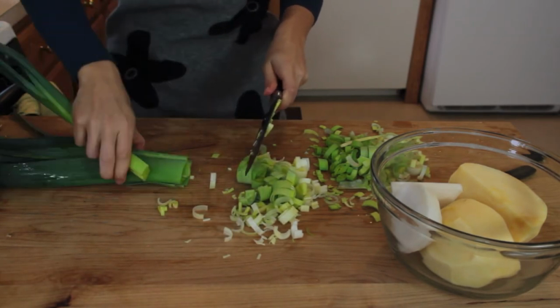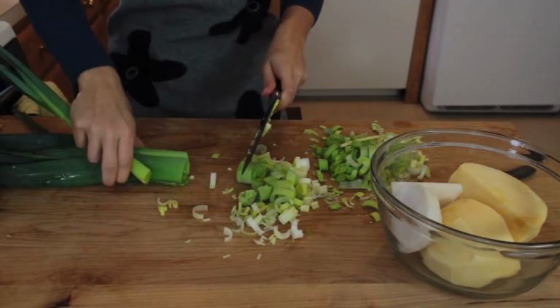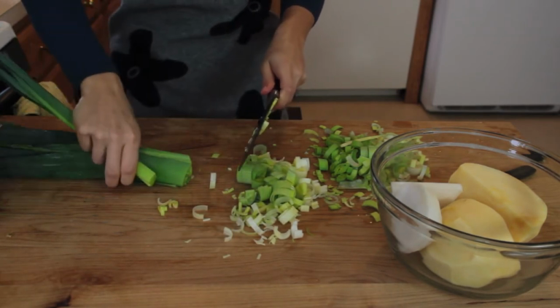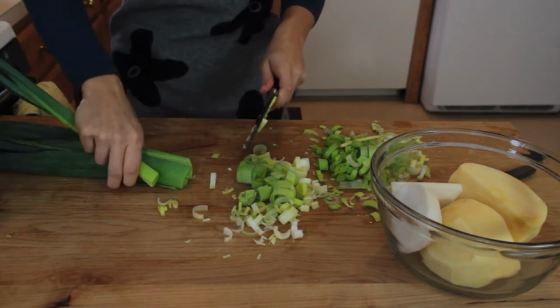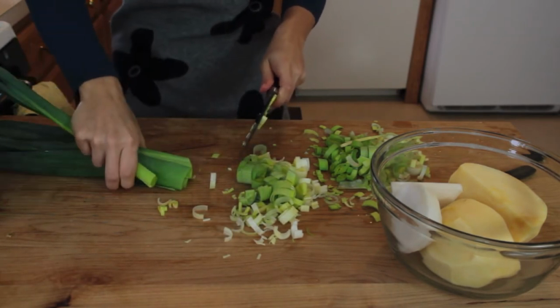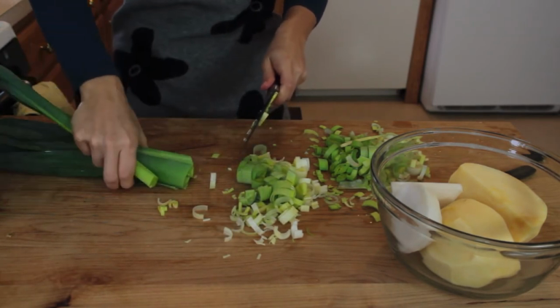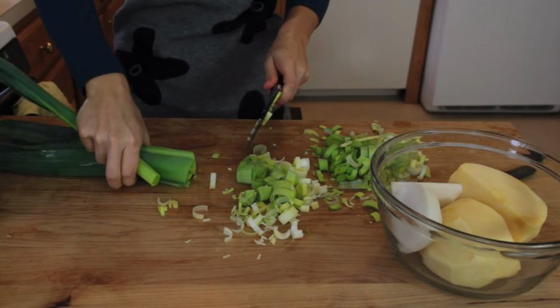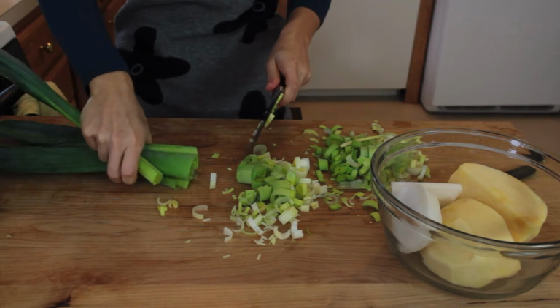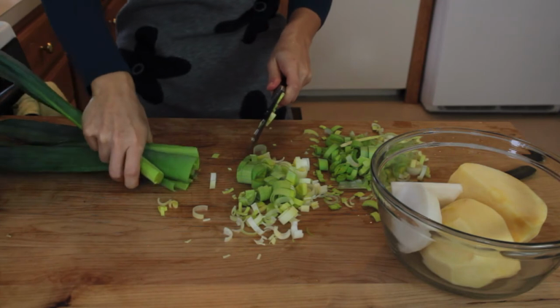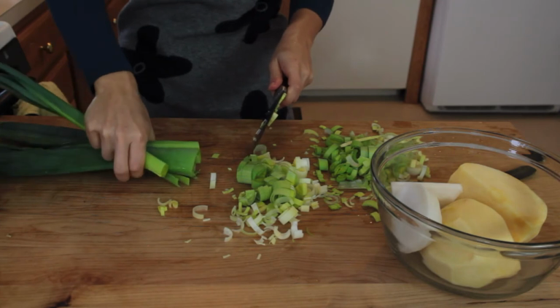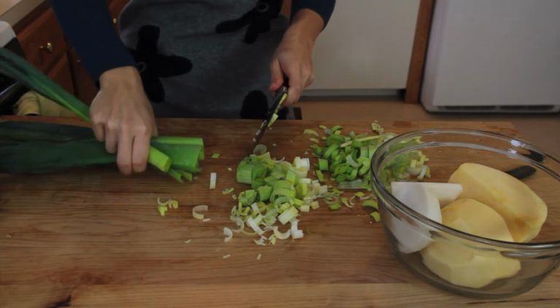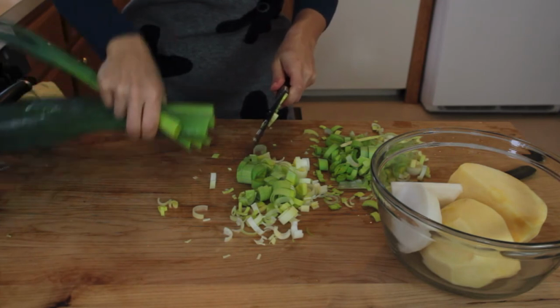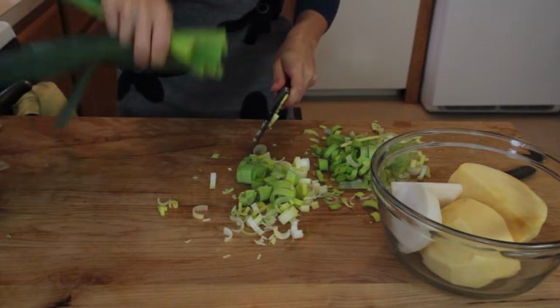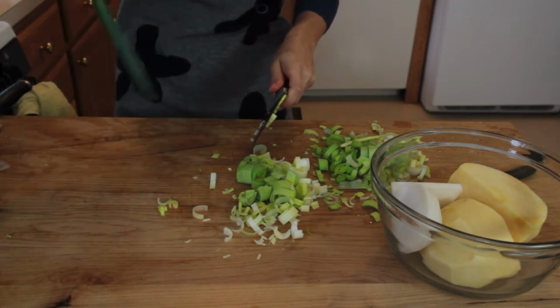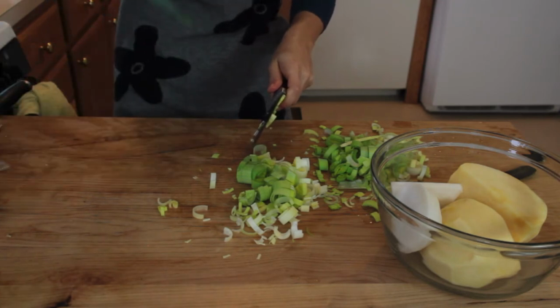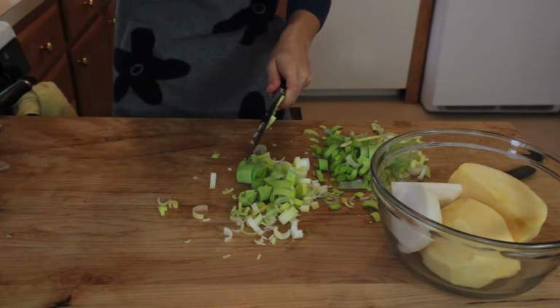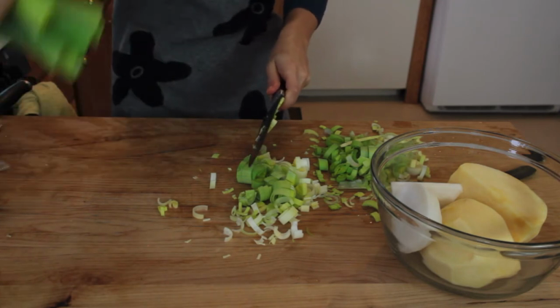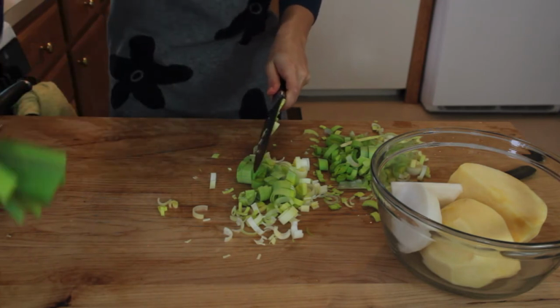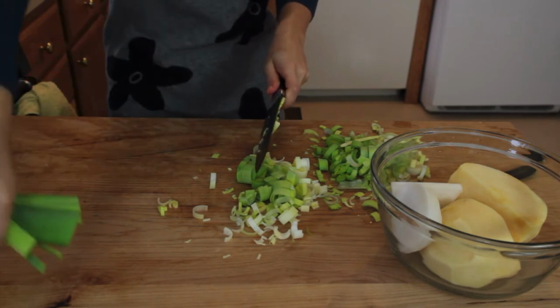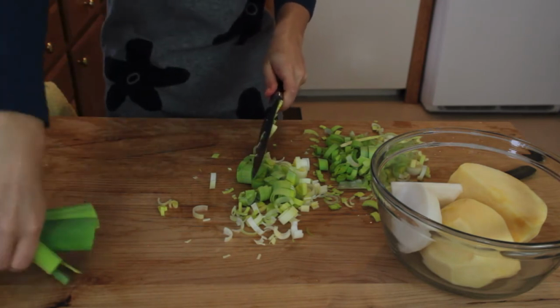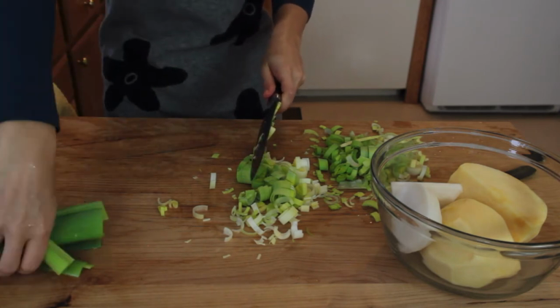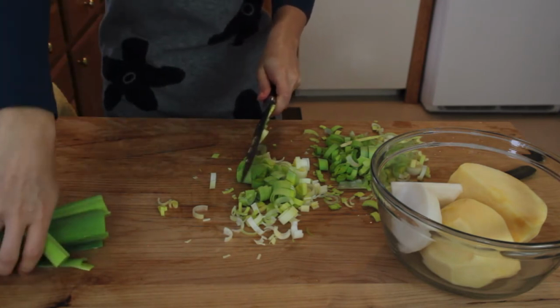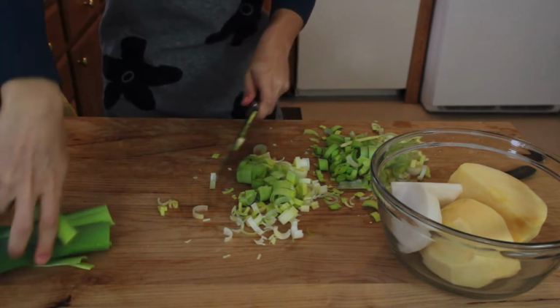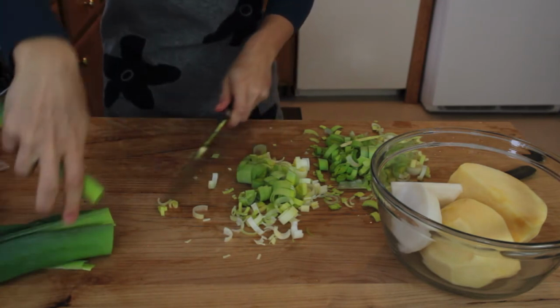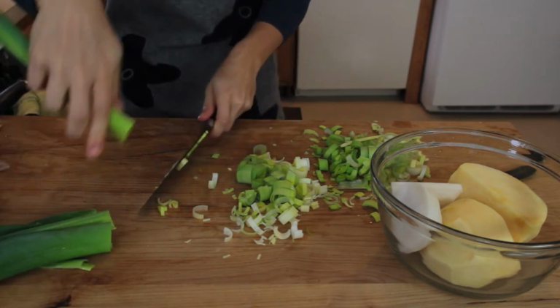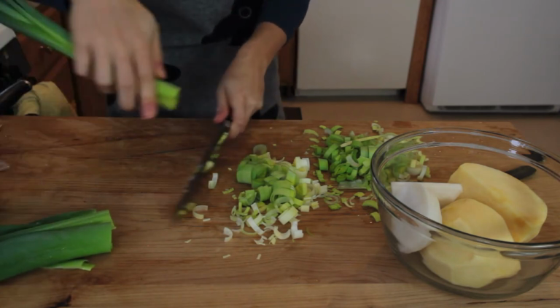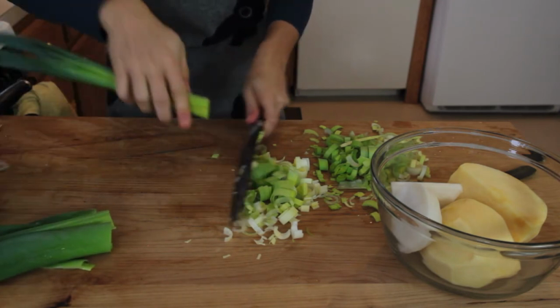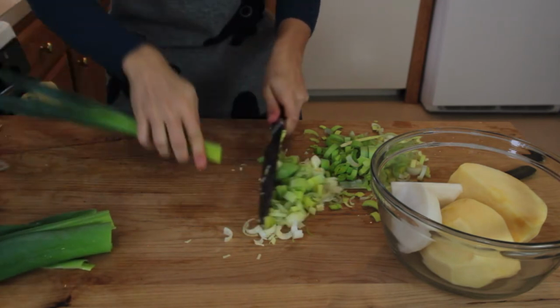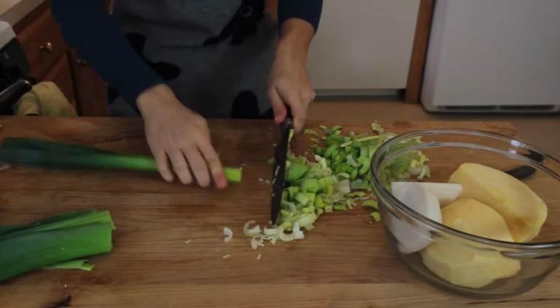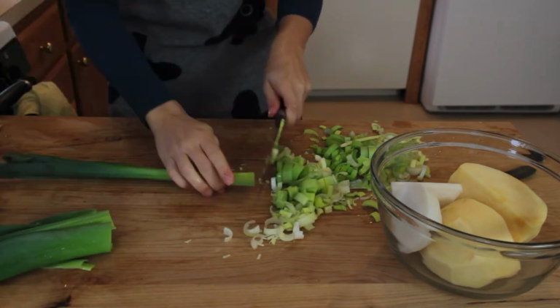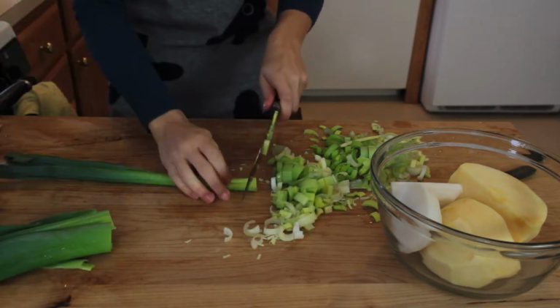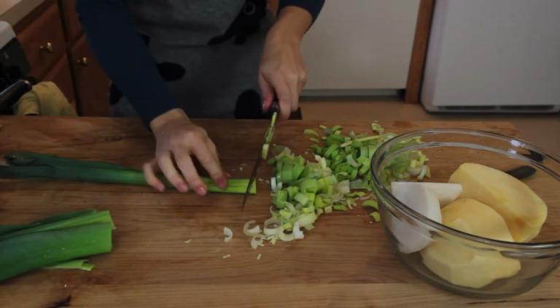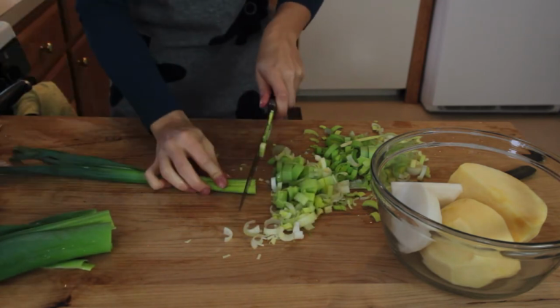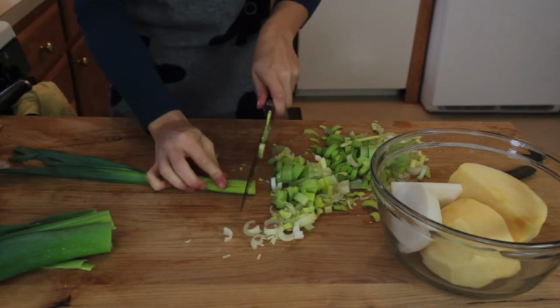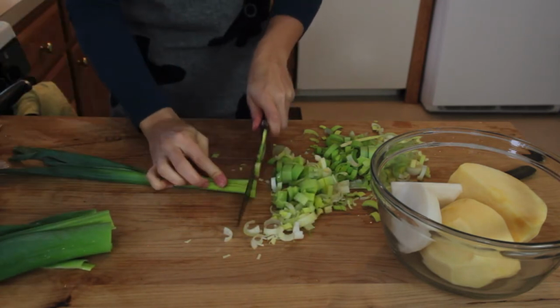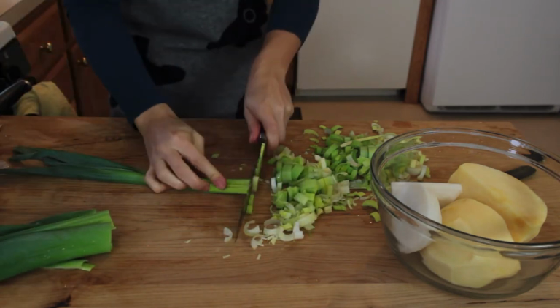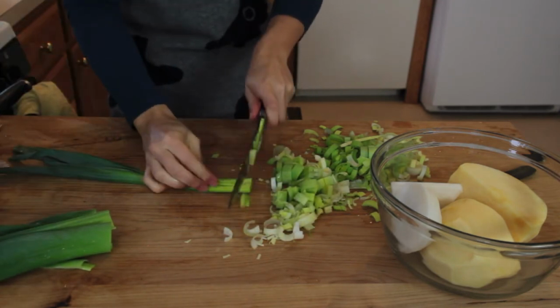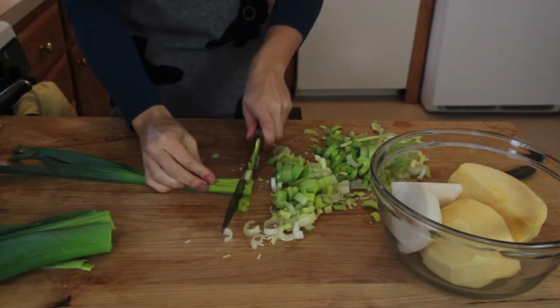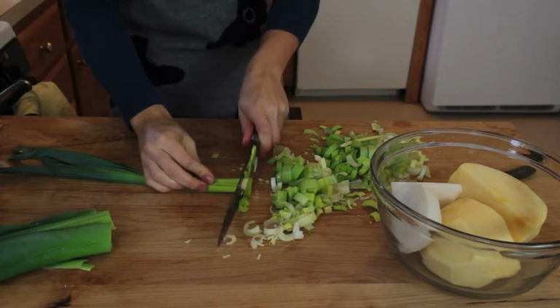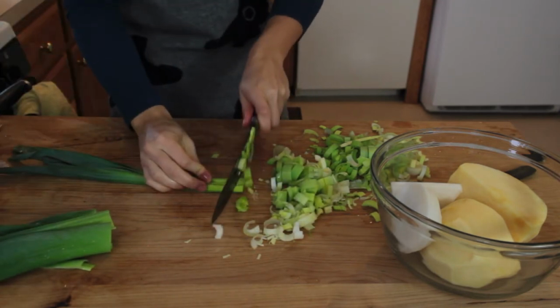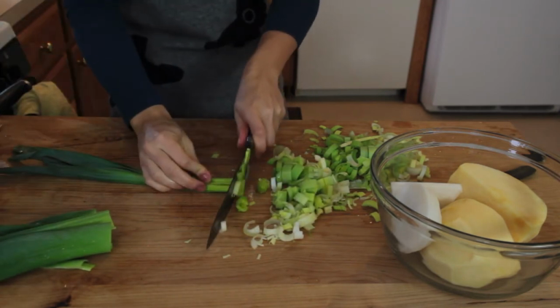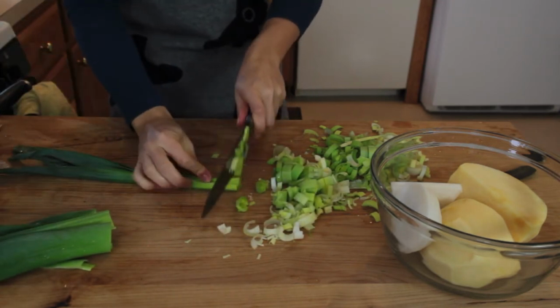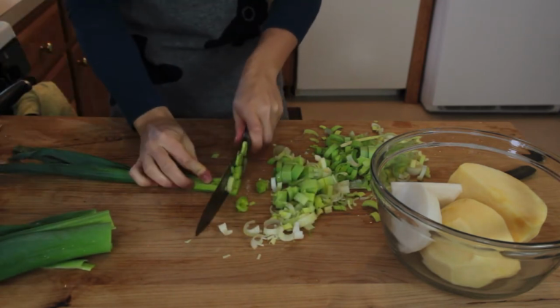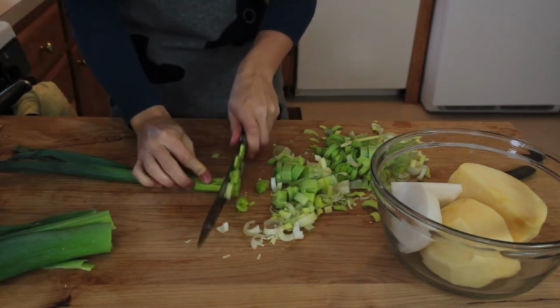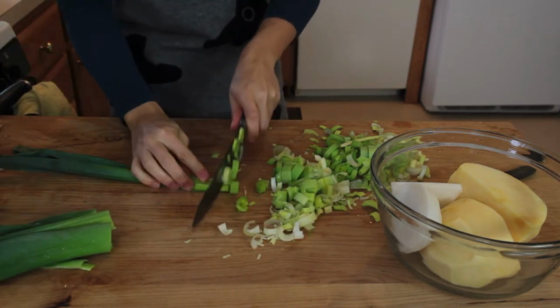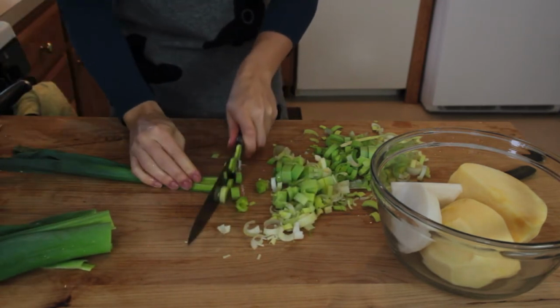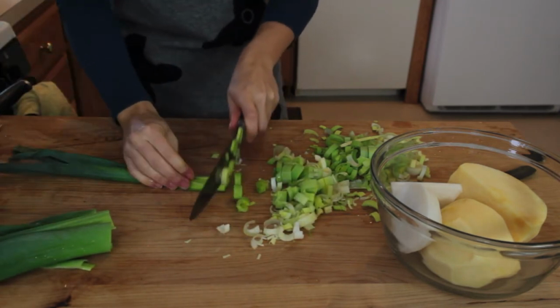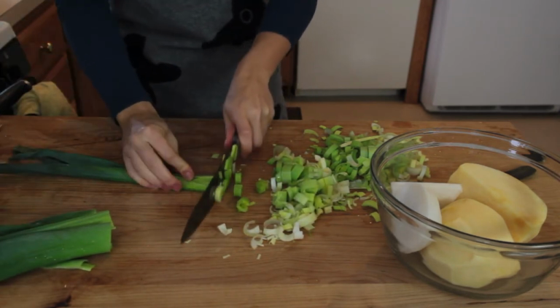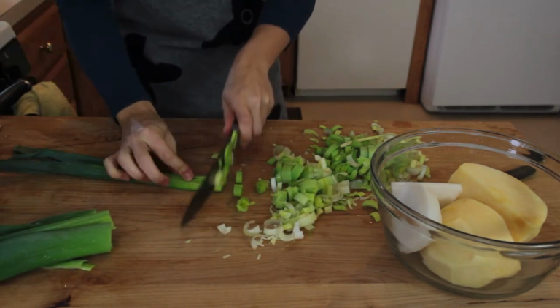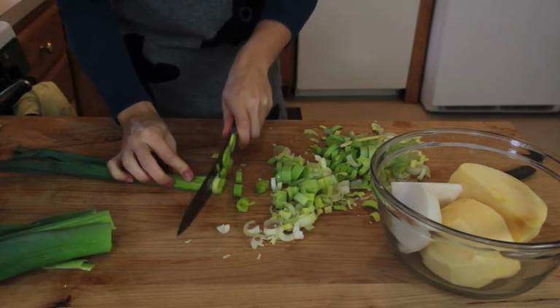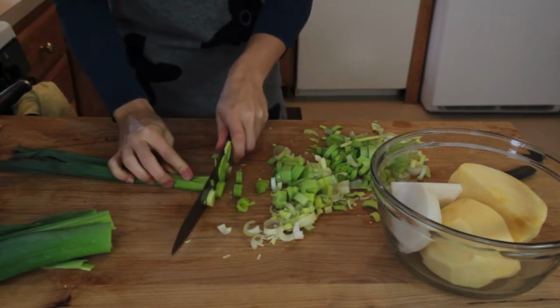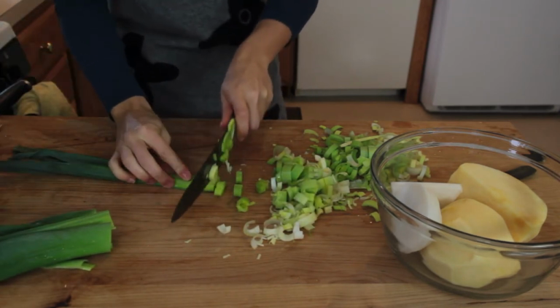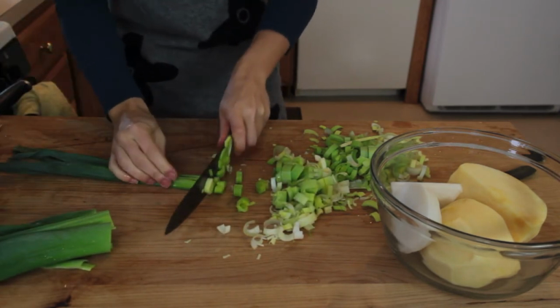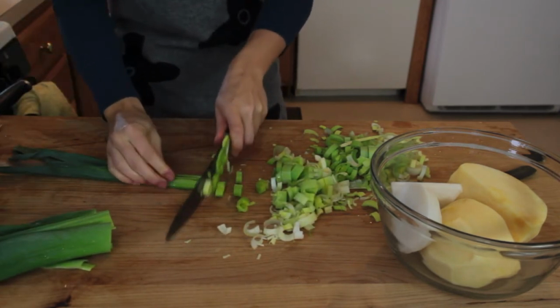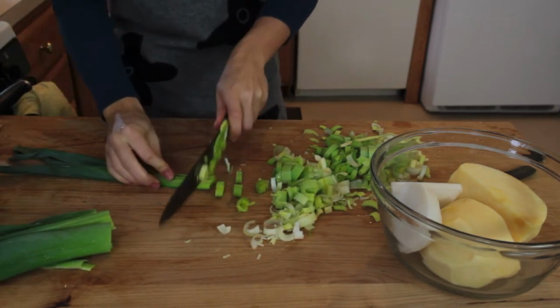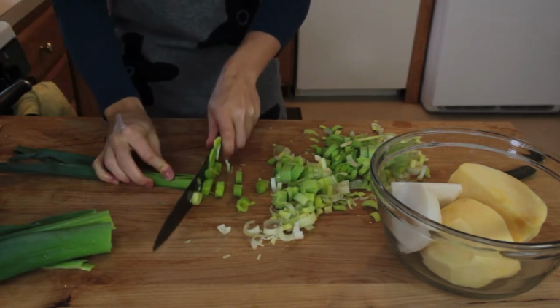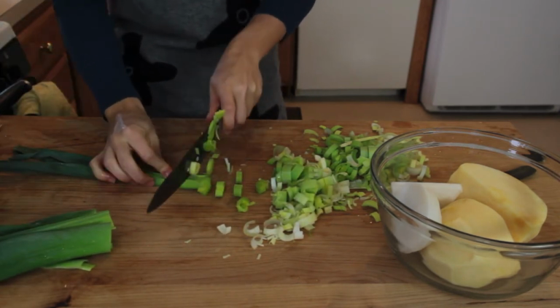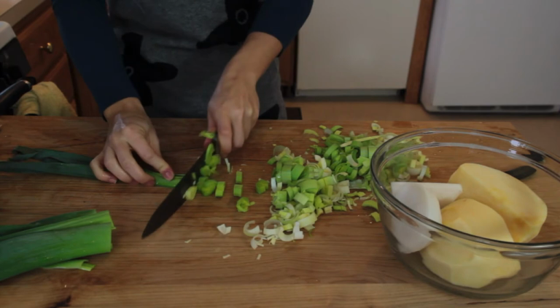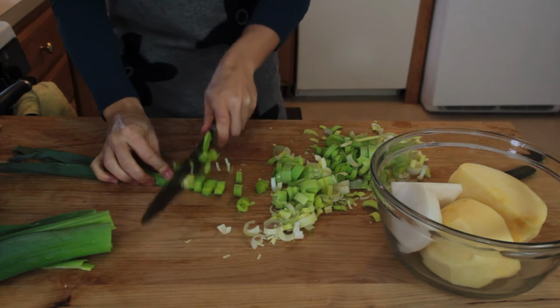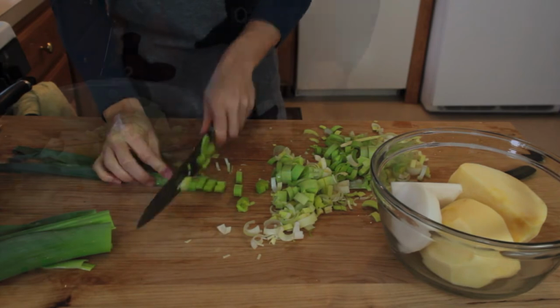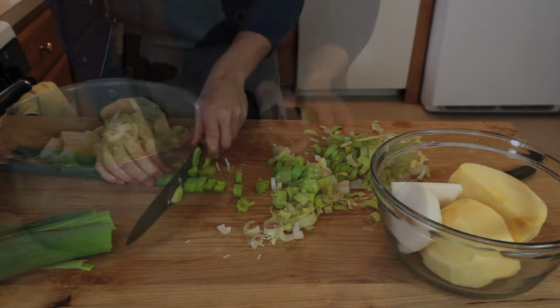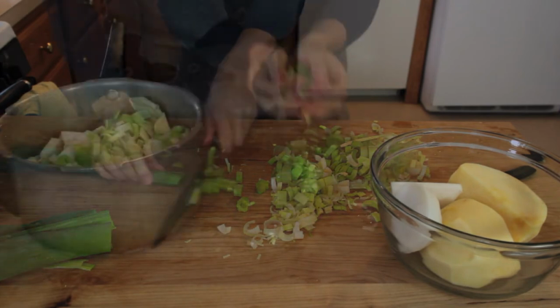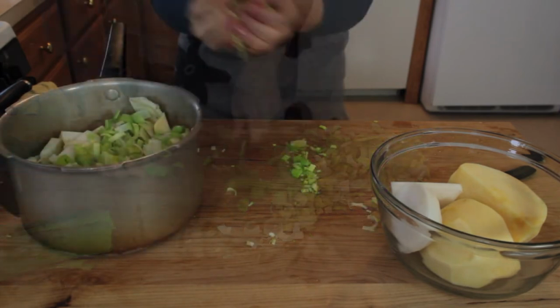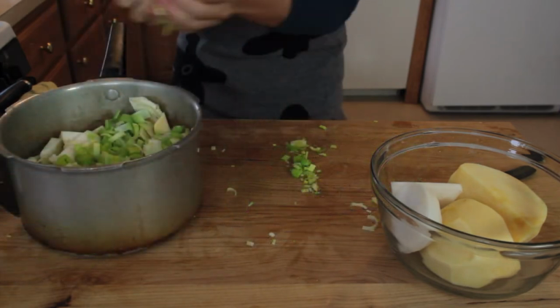This is the part of the leaf that gives it a super strong leek flavor, so leave it out if you don't like it. But I do.